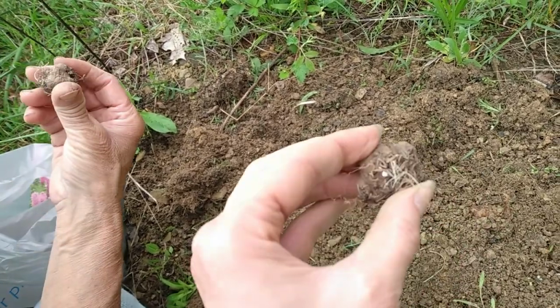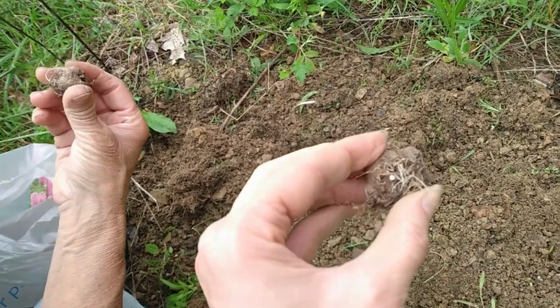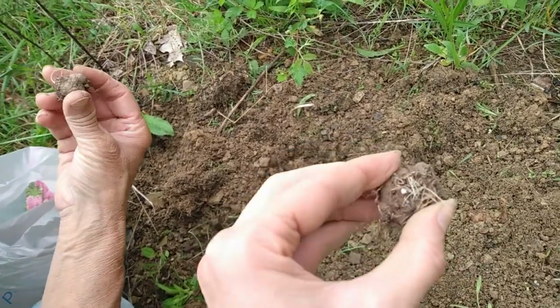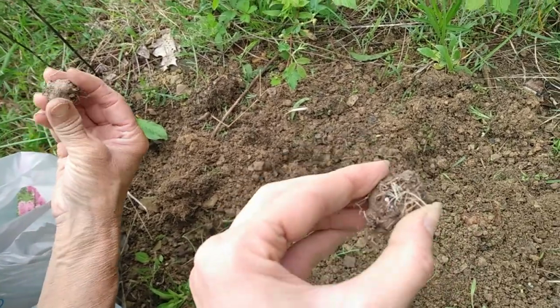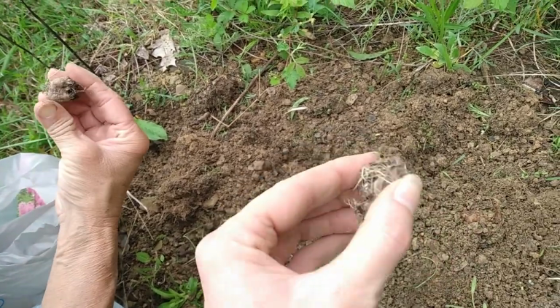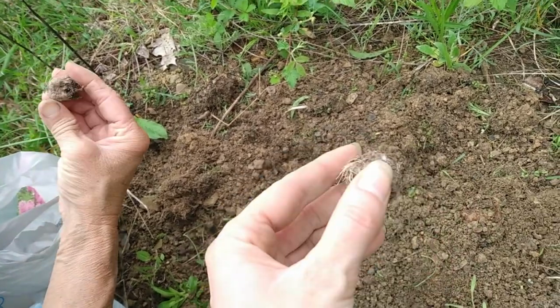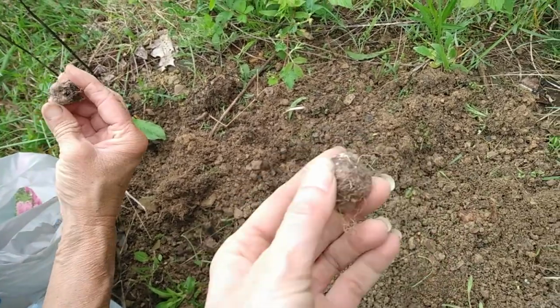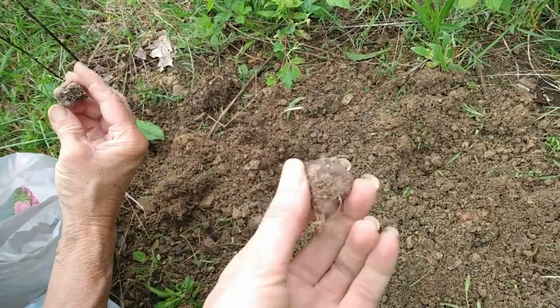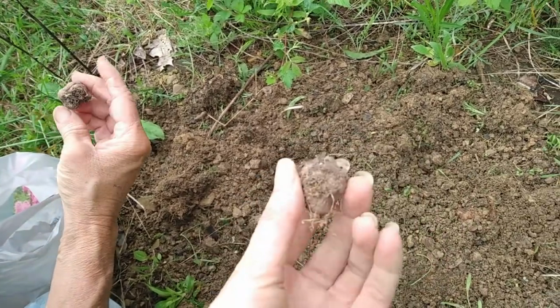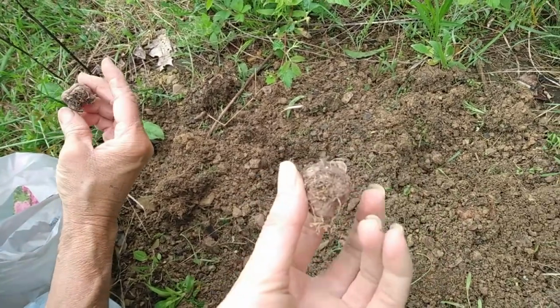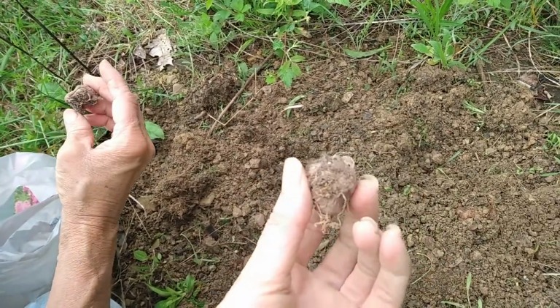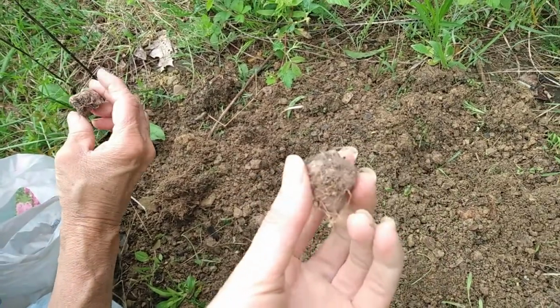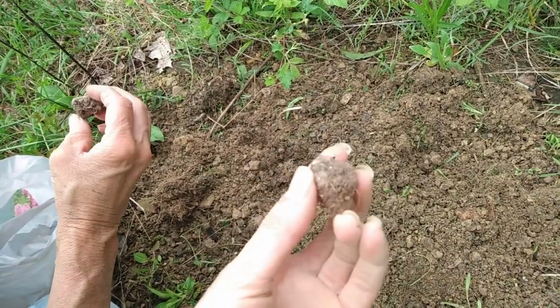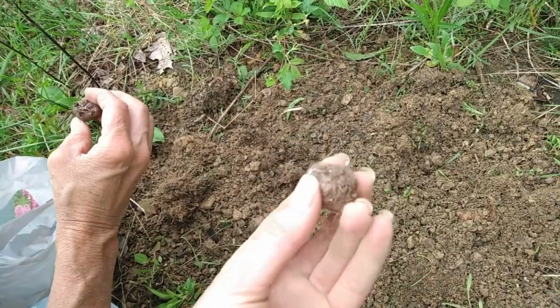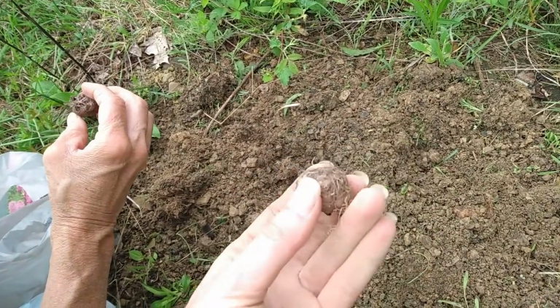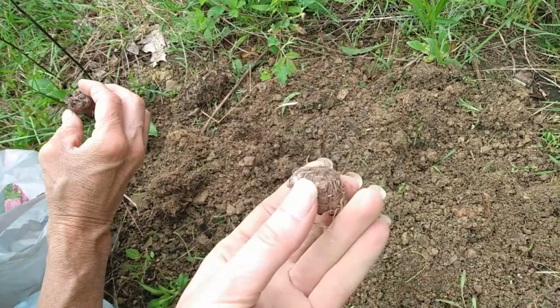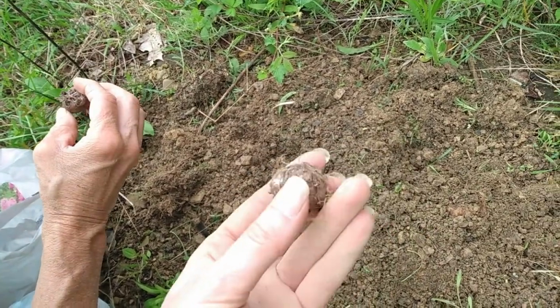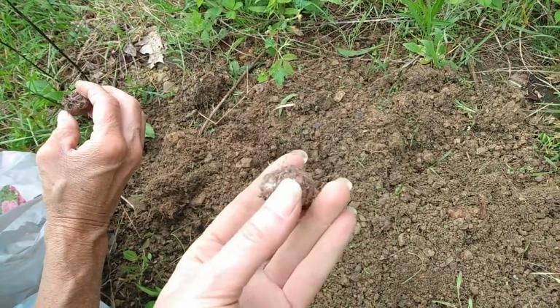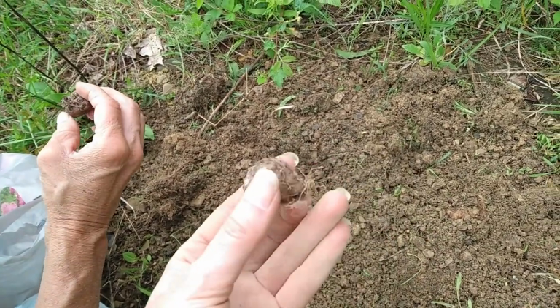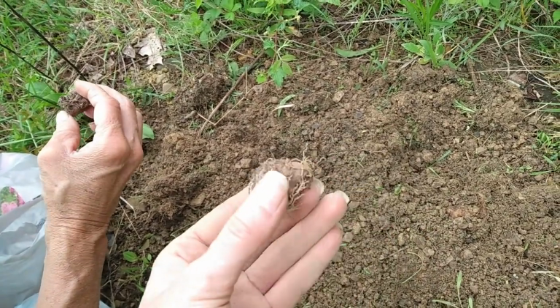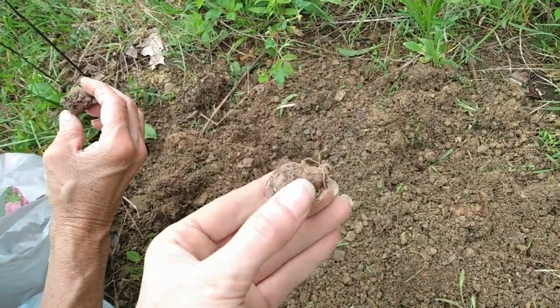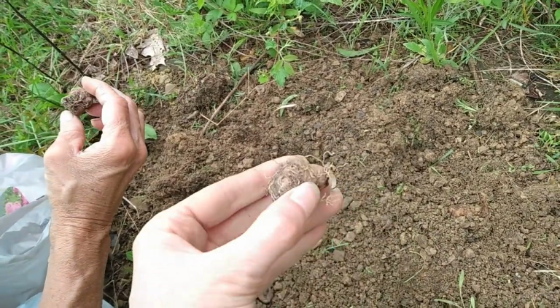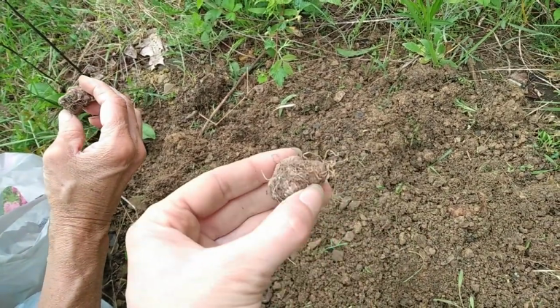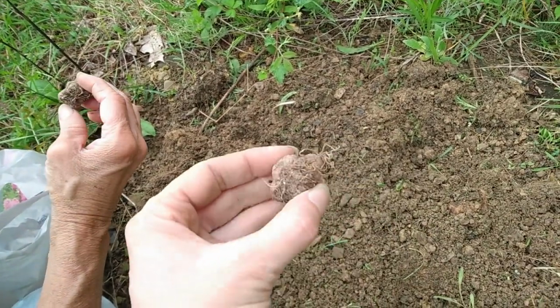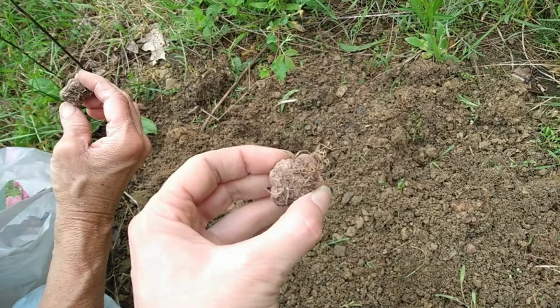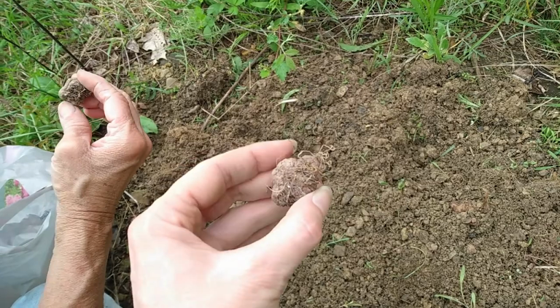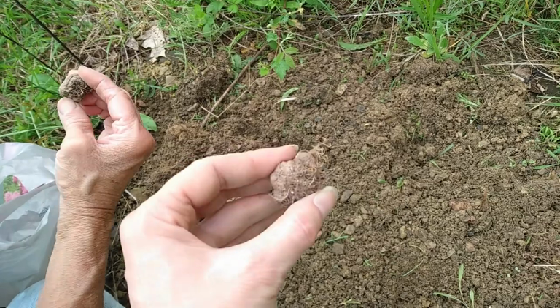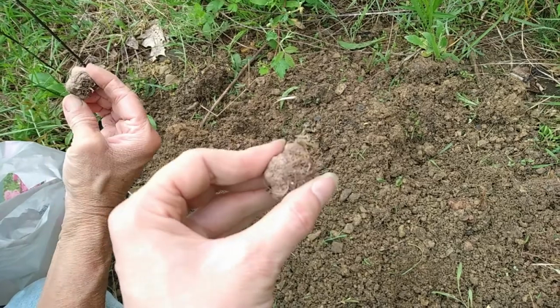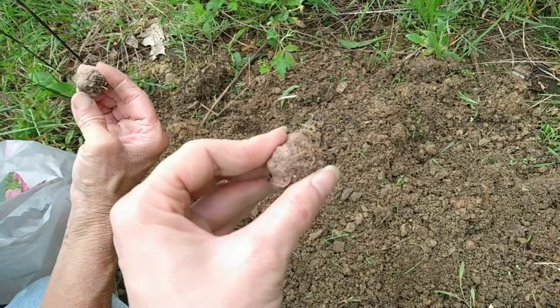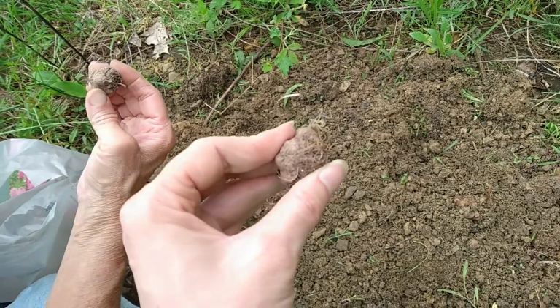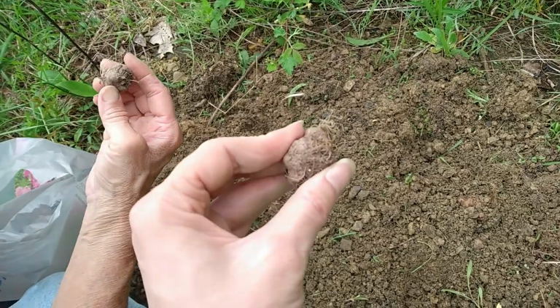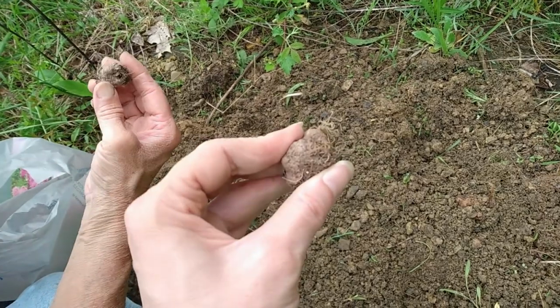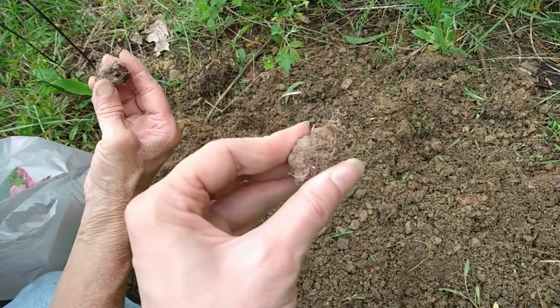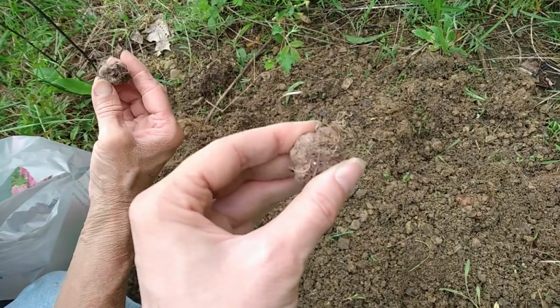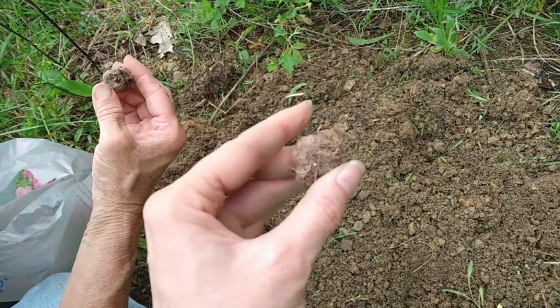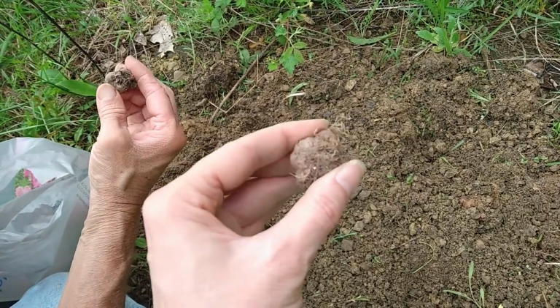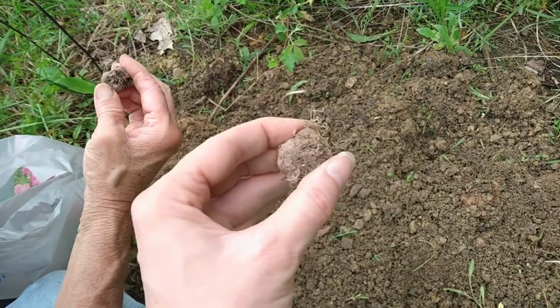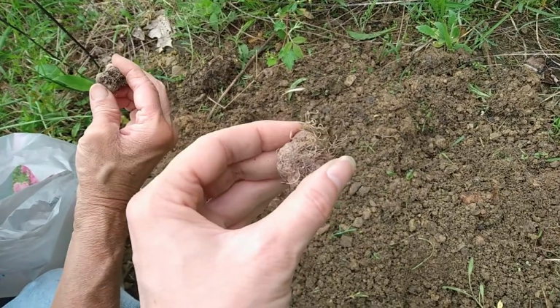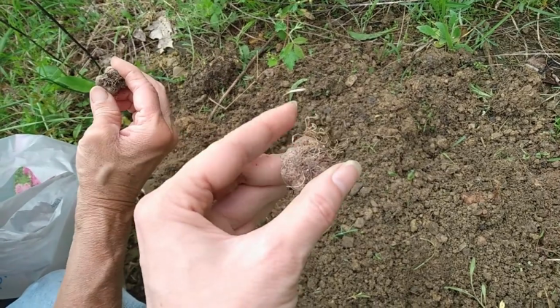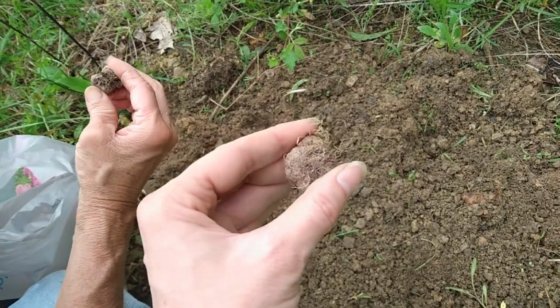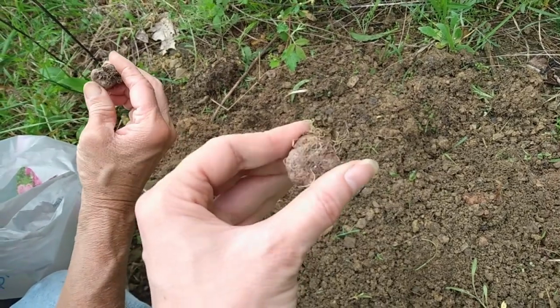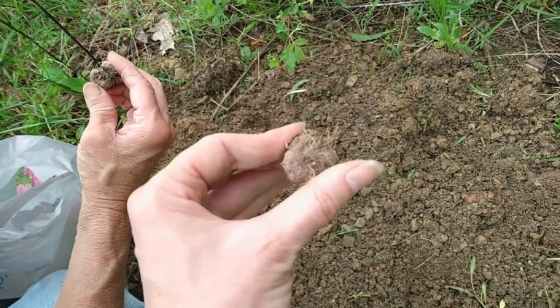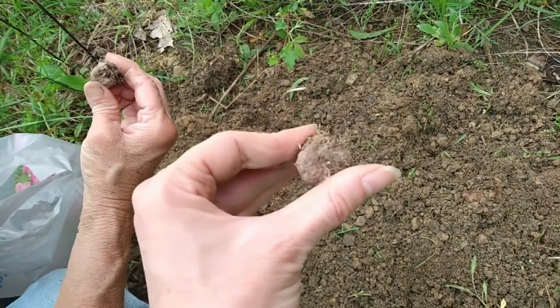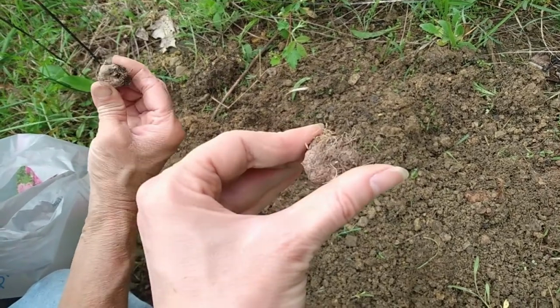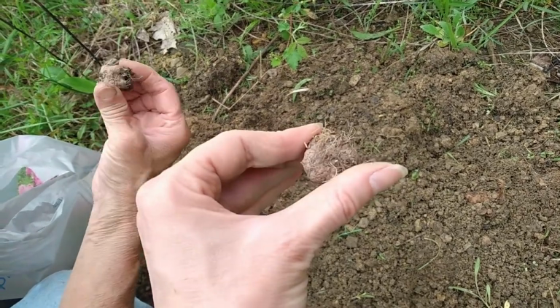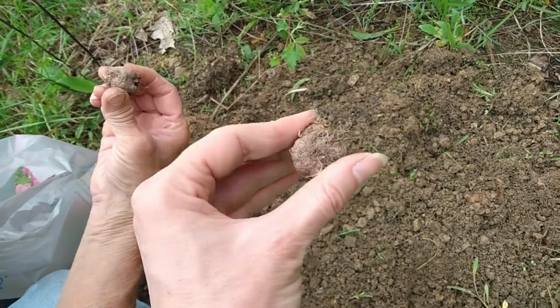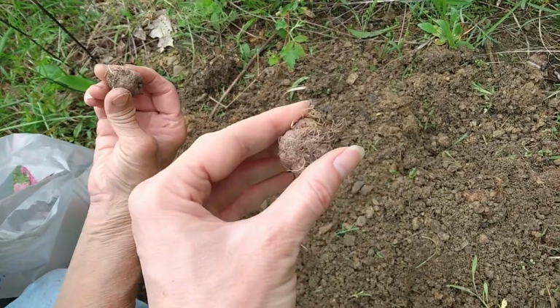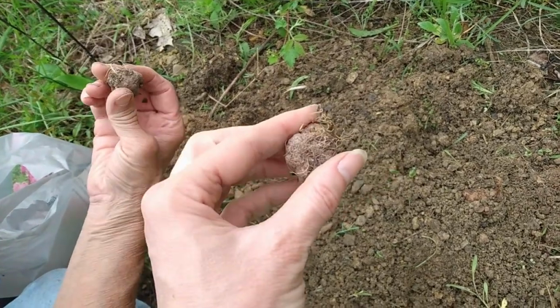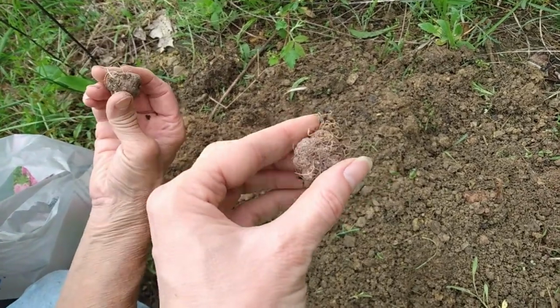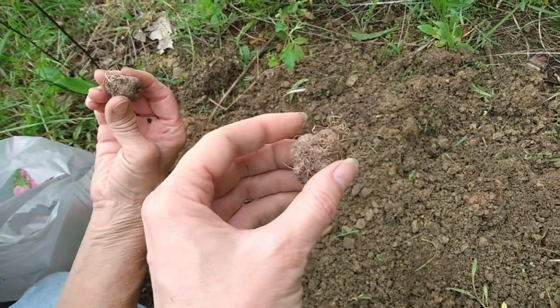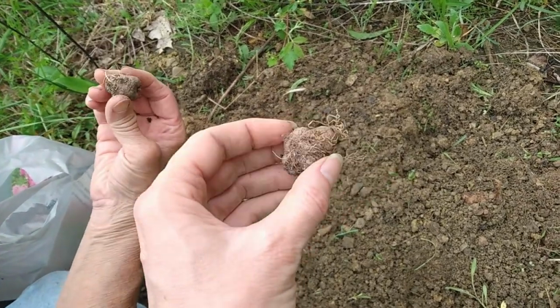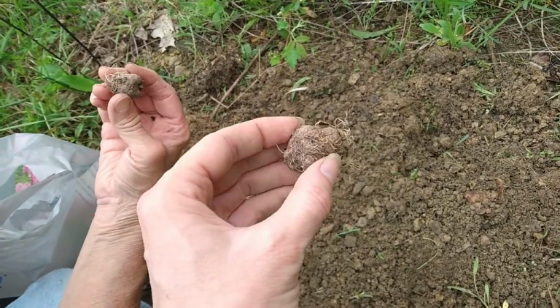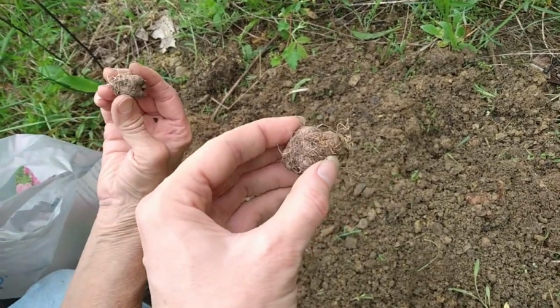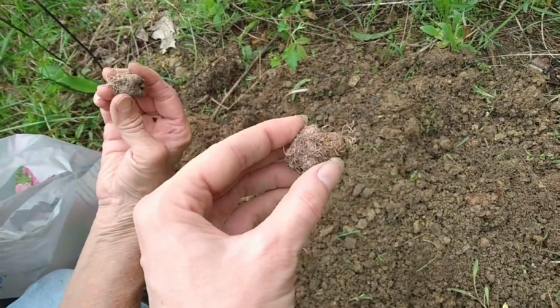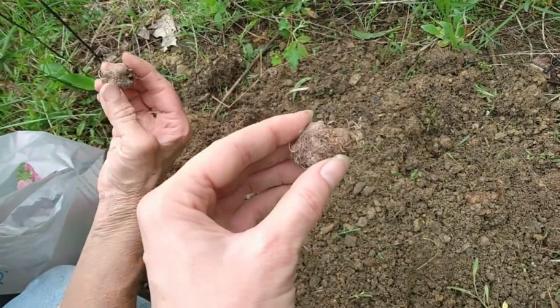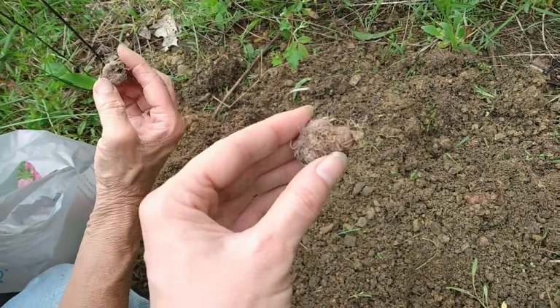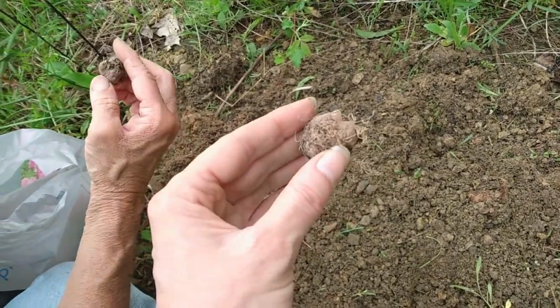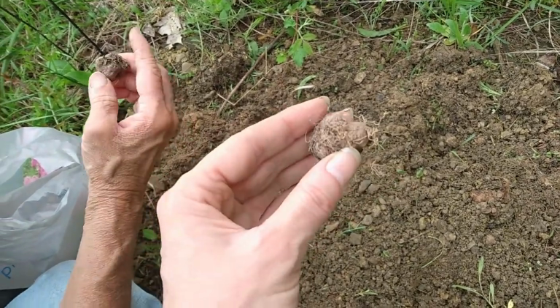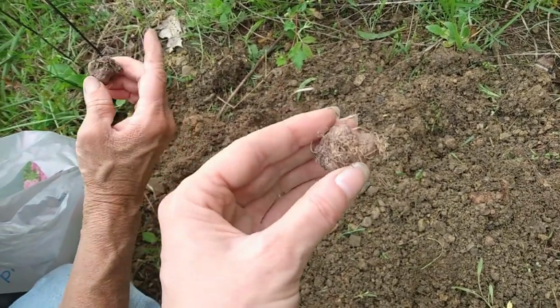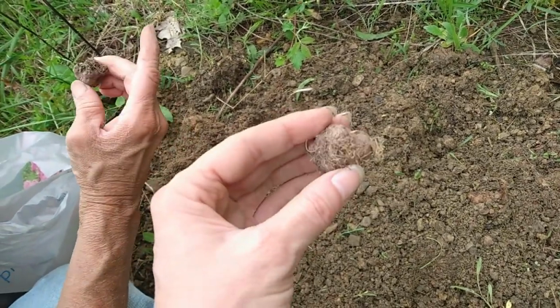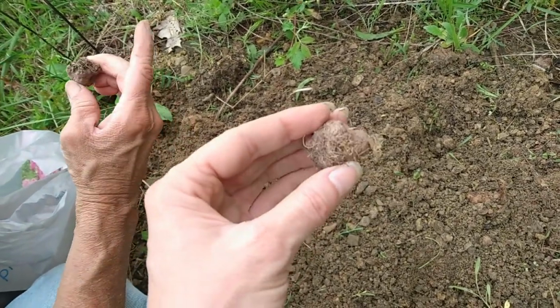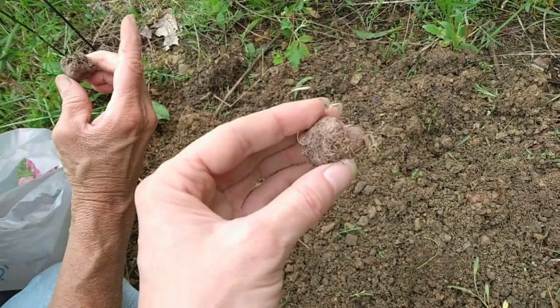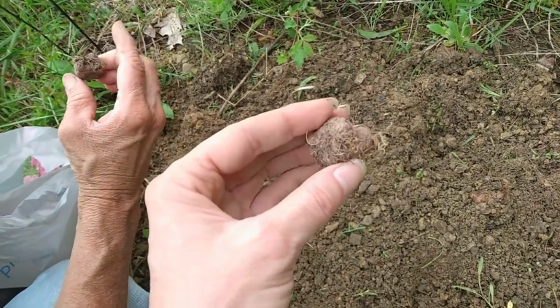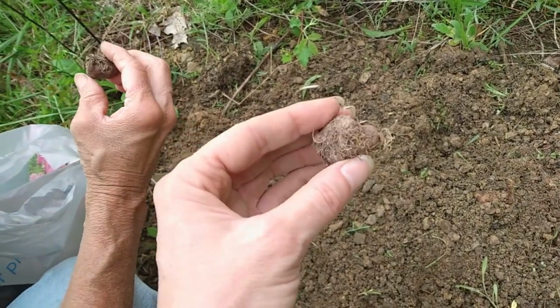Now, you want to make sure that these are not squishy and that they're not soft, because if they're squishy and they're soft, they're not any good anymore.